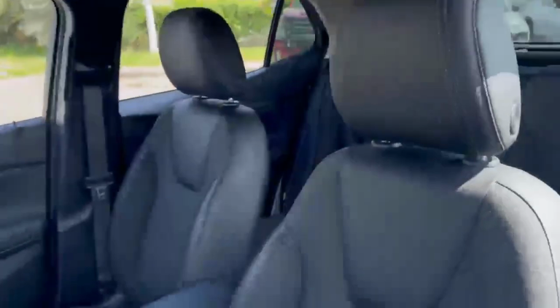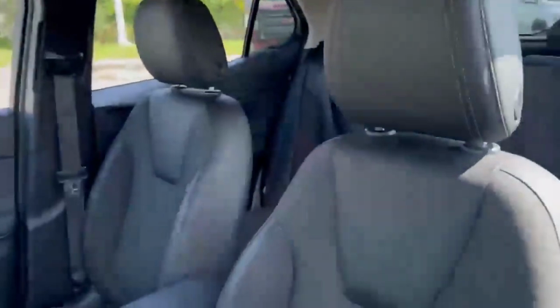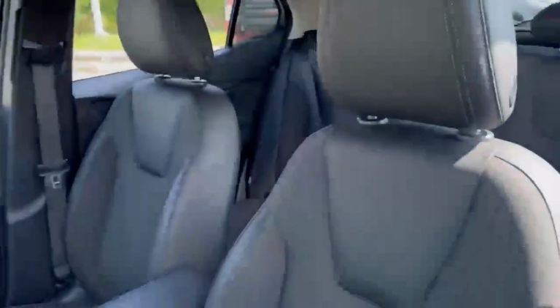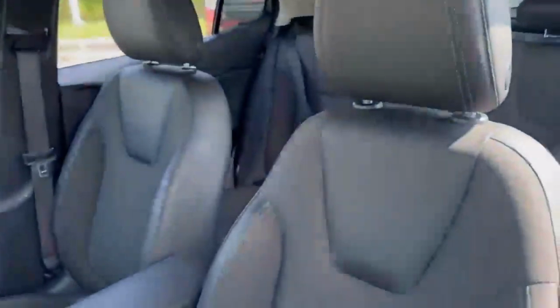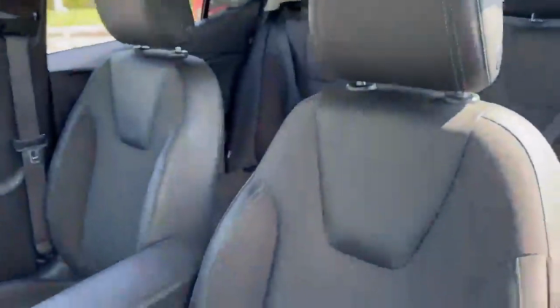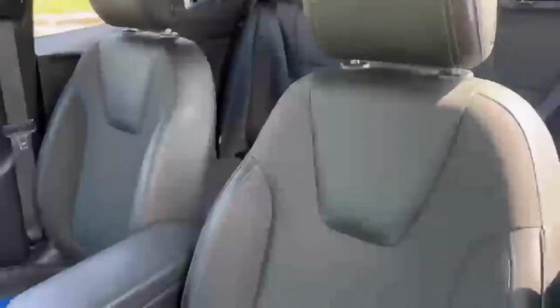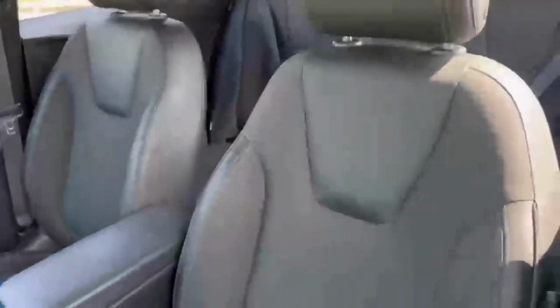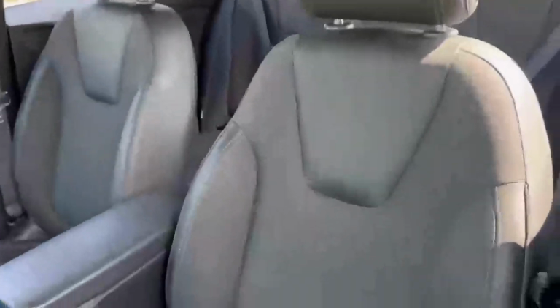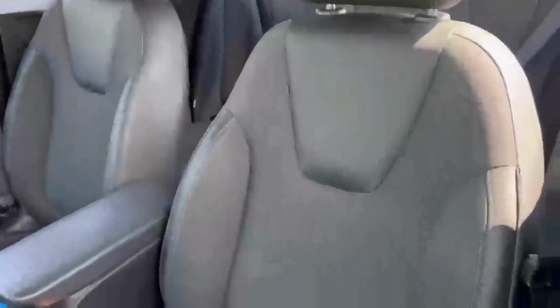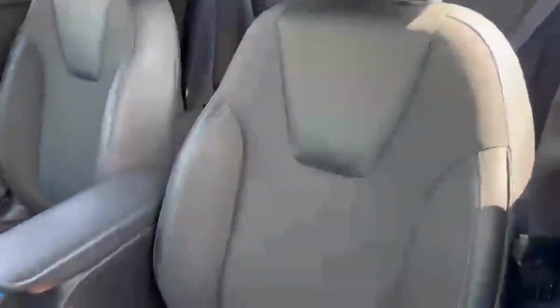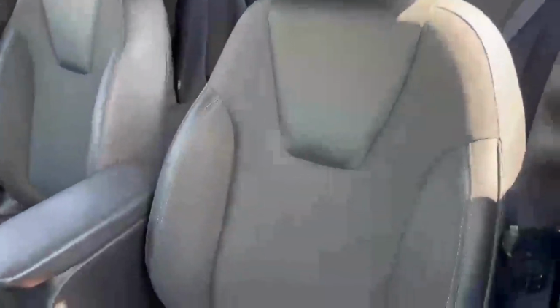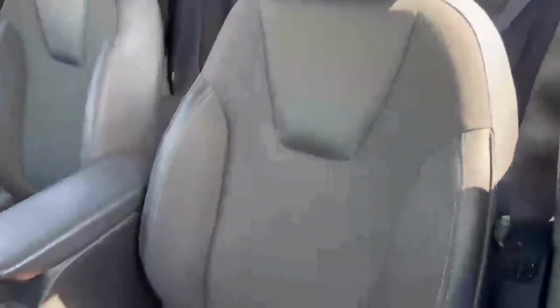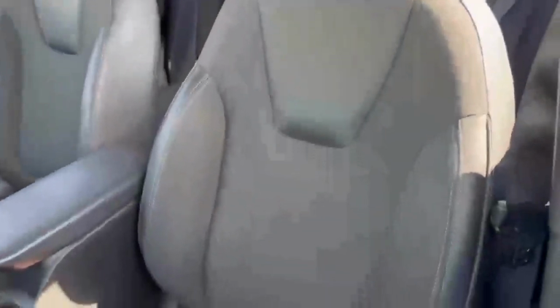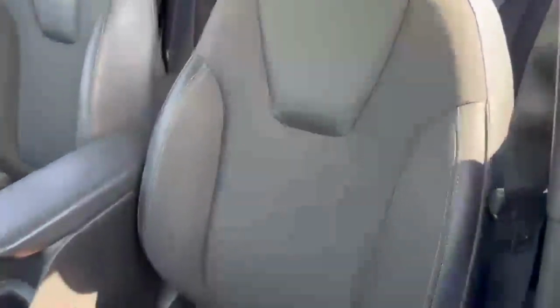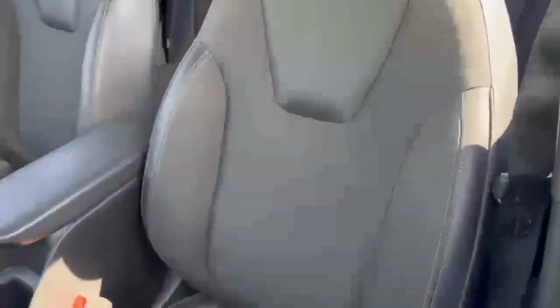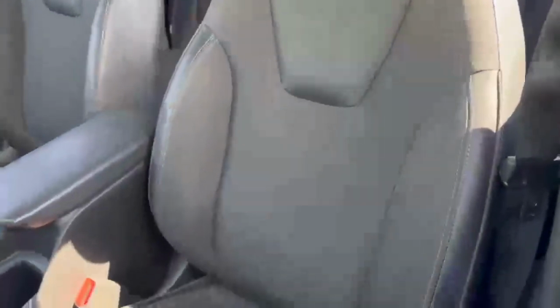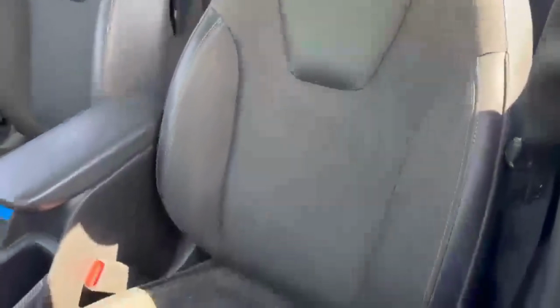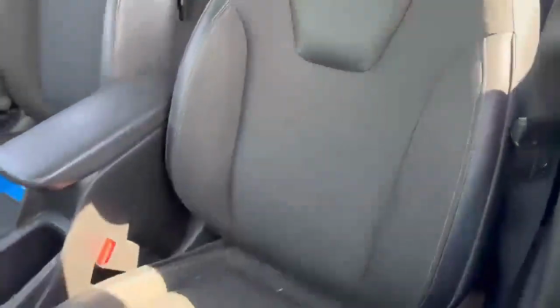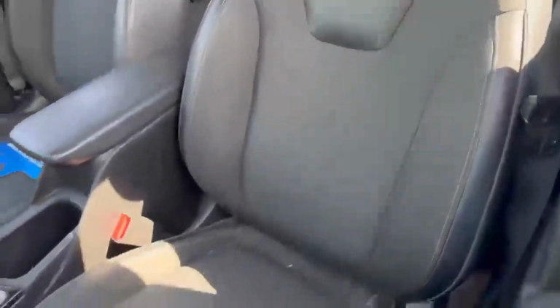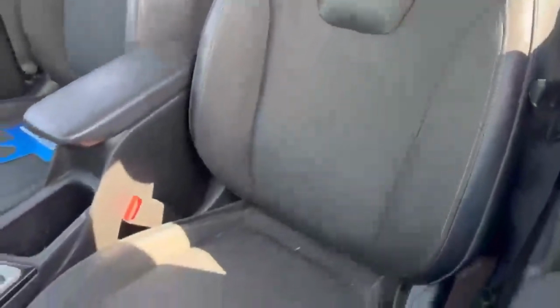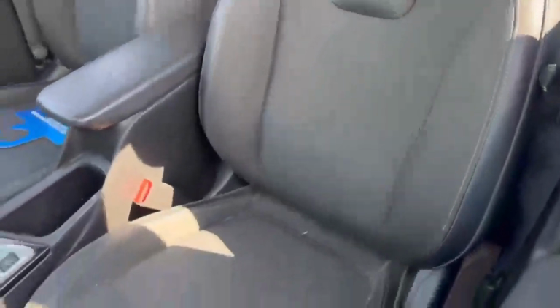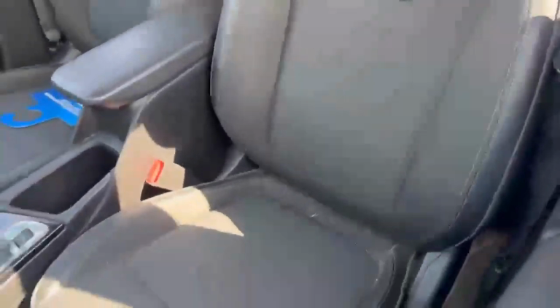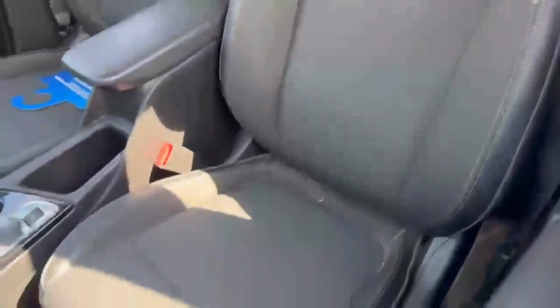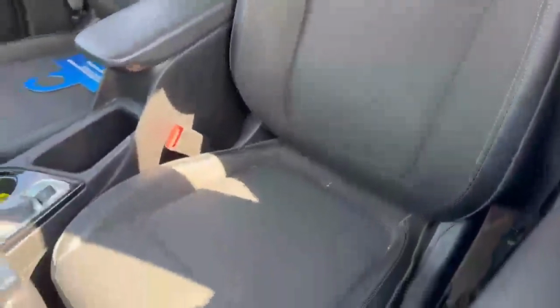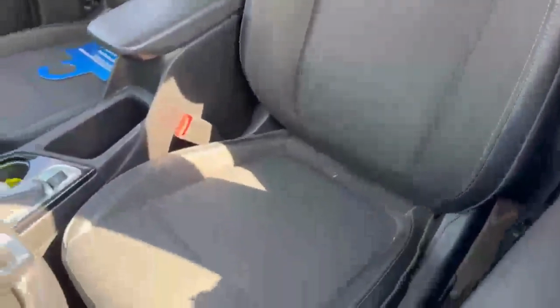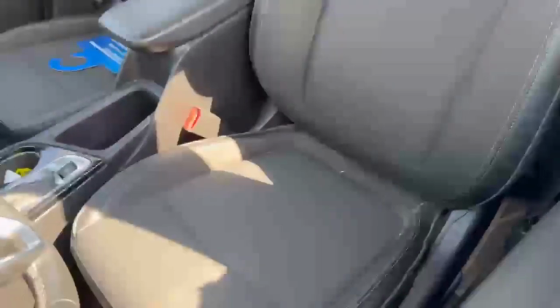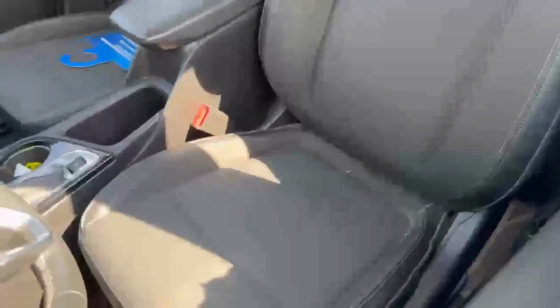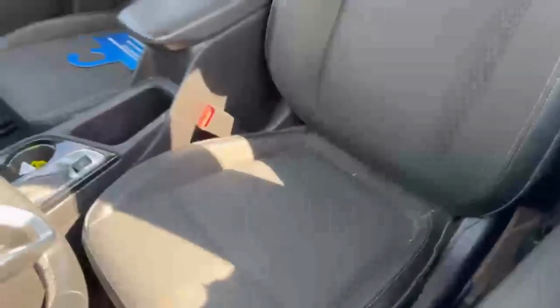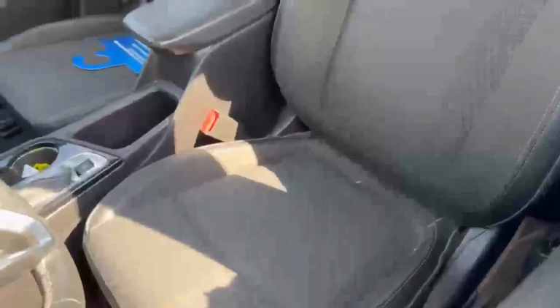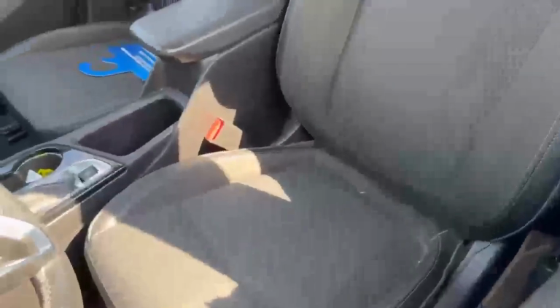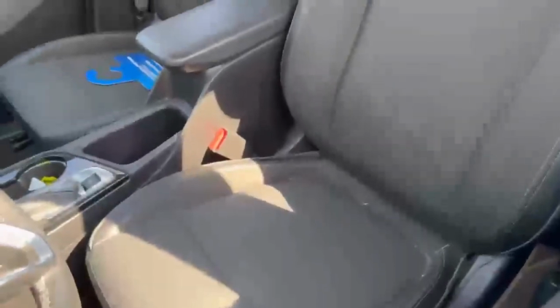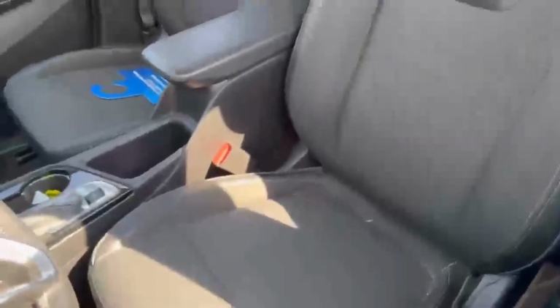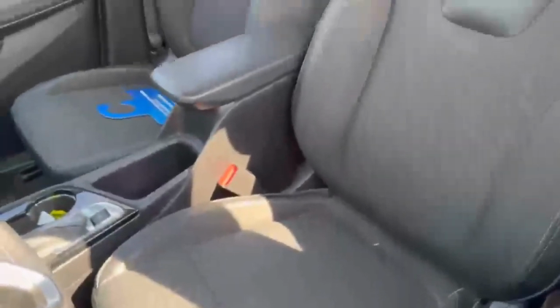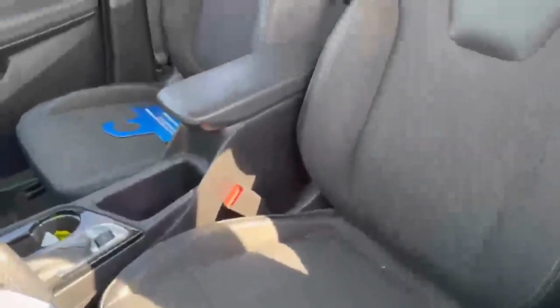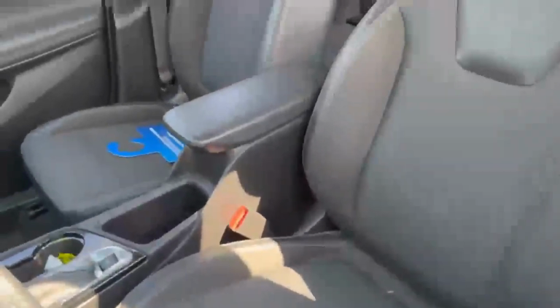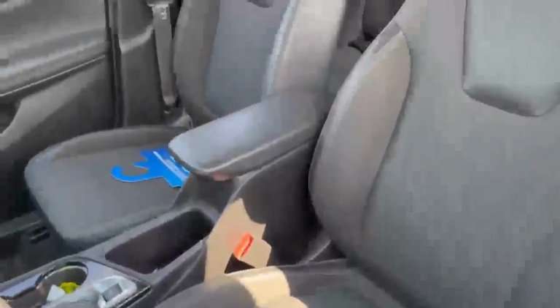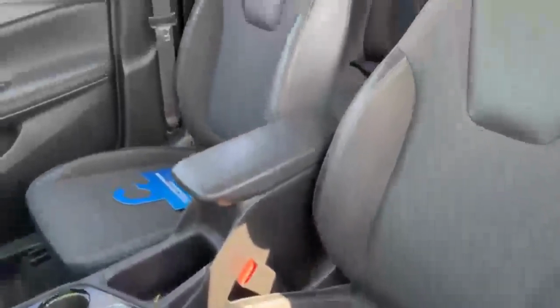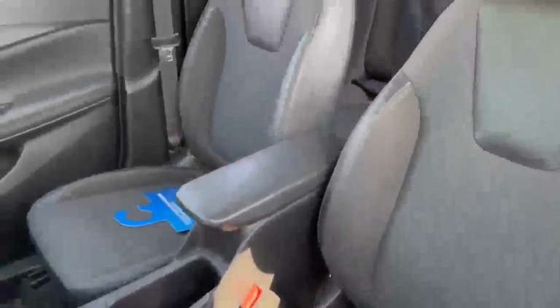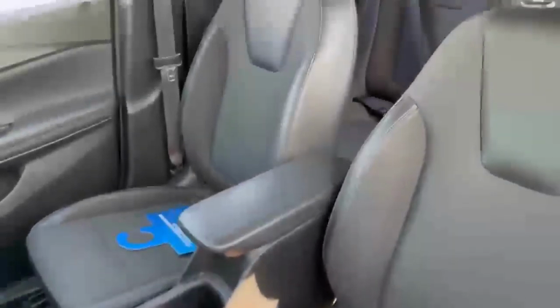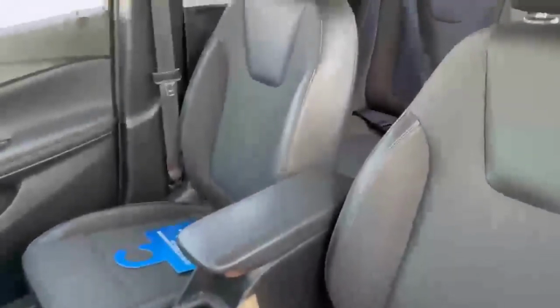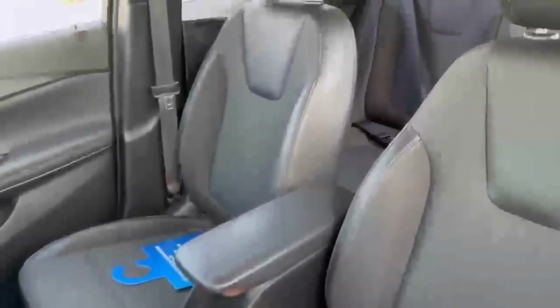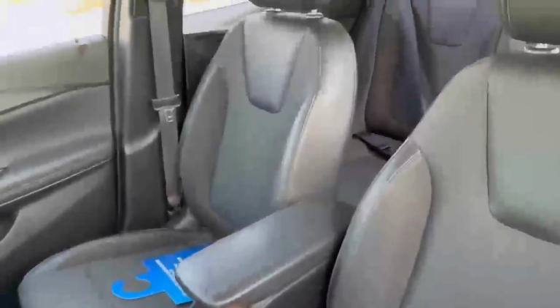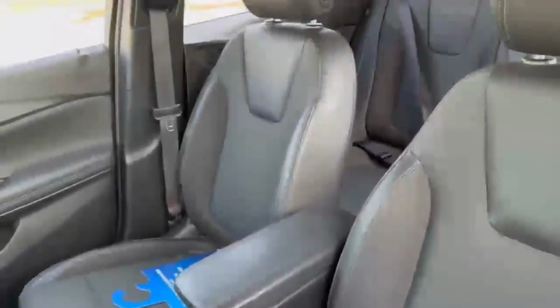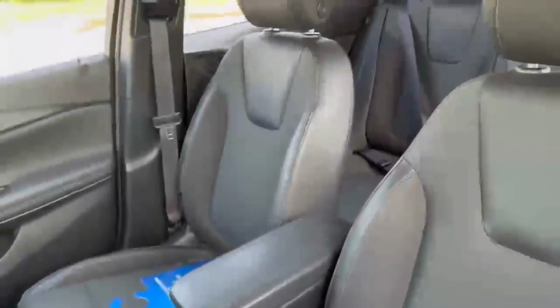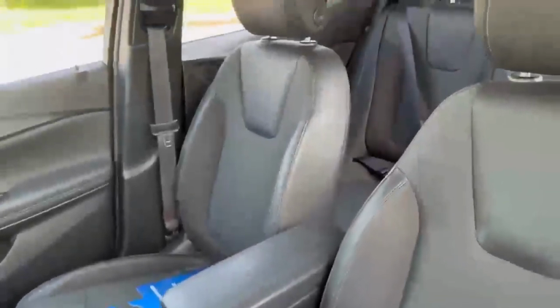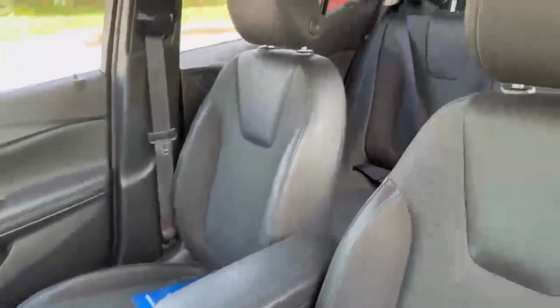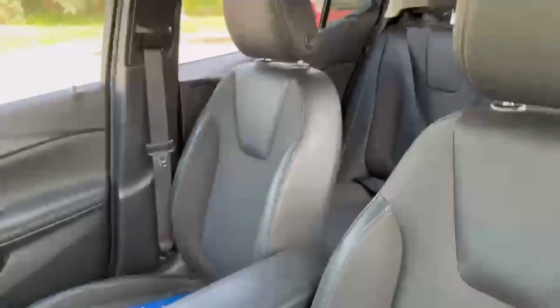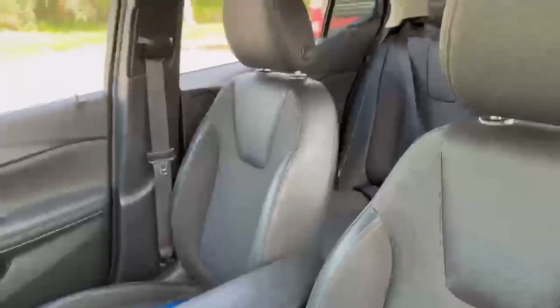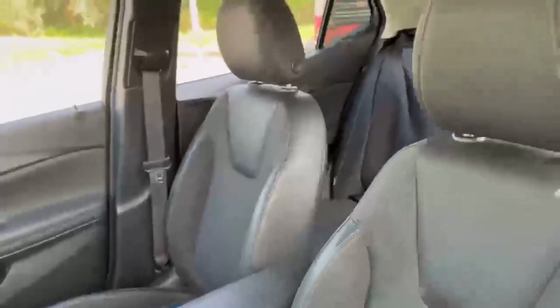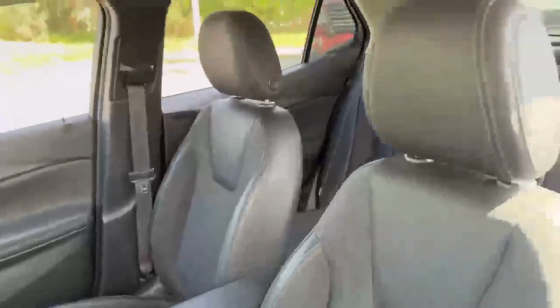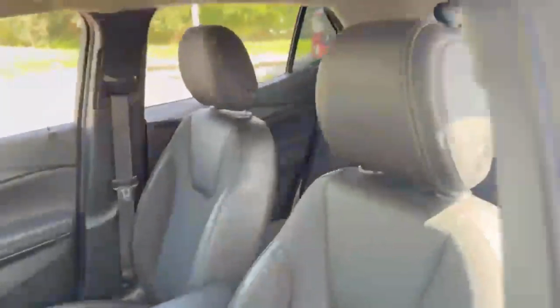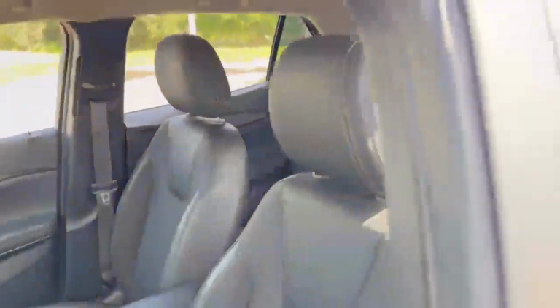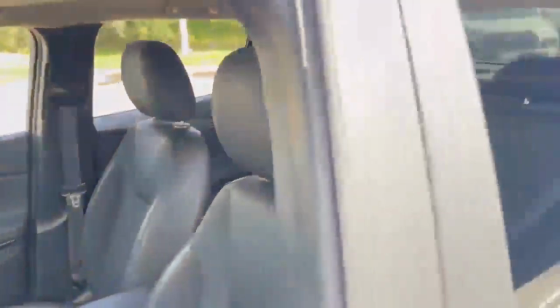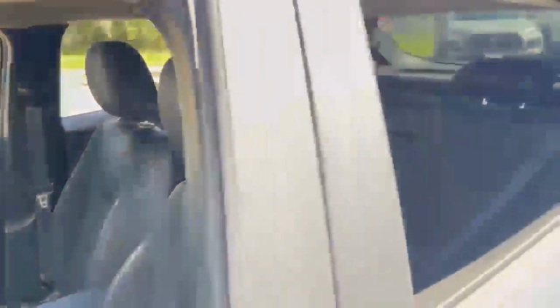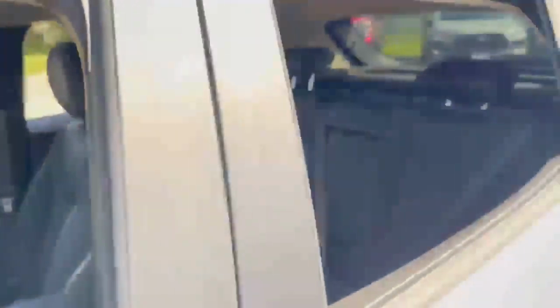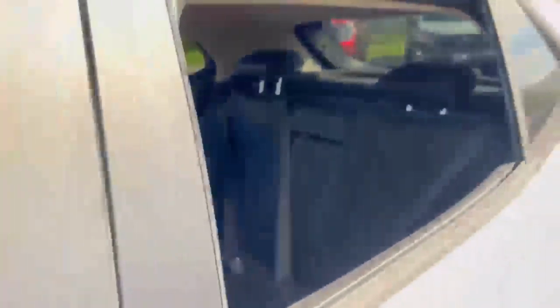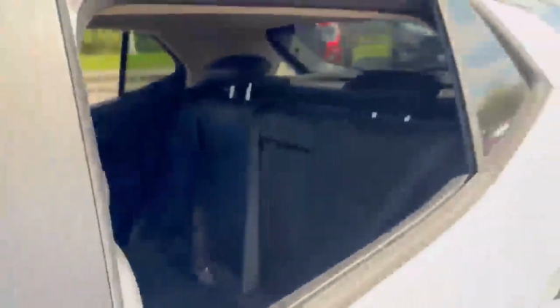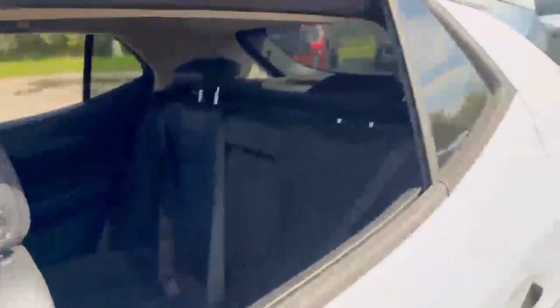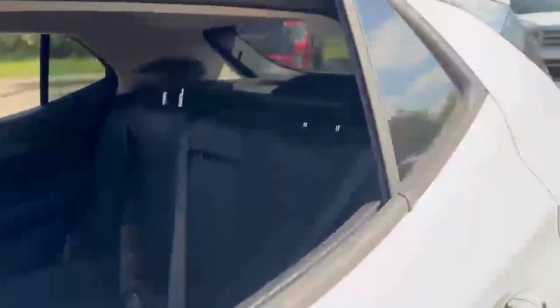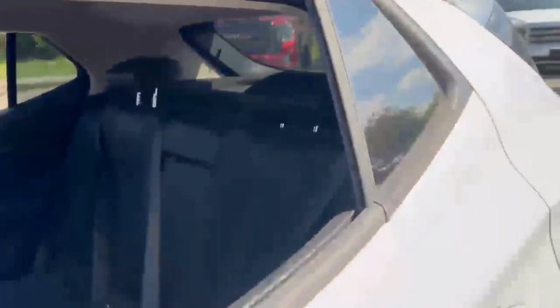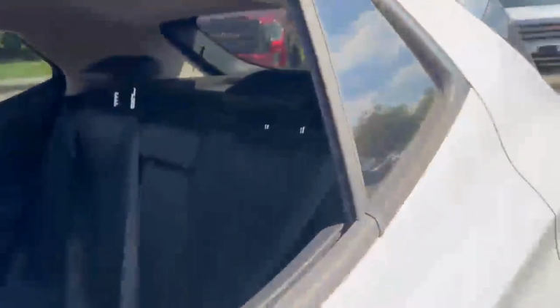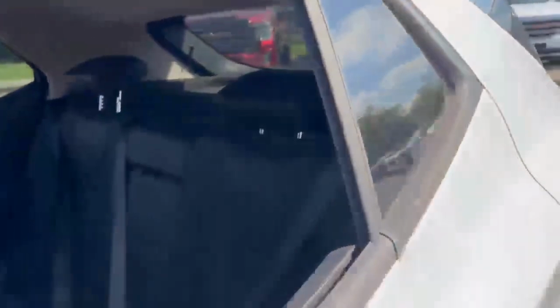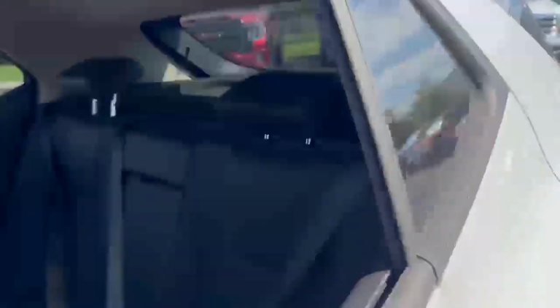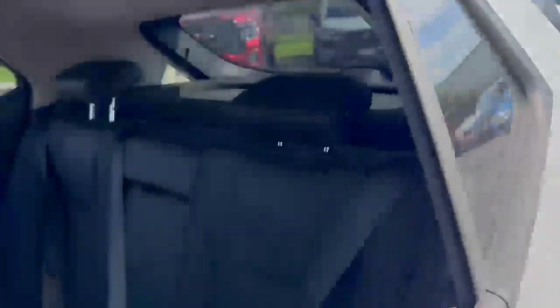Overall, really clean unit — cloth seats but well taken care of. A little dirty right now but nothing a detail can't fix.